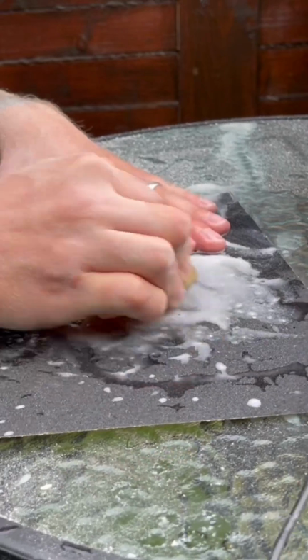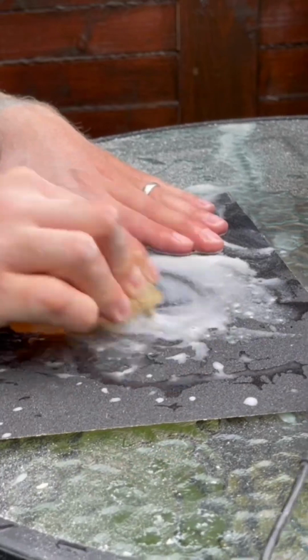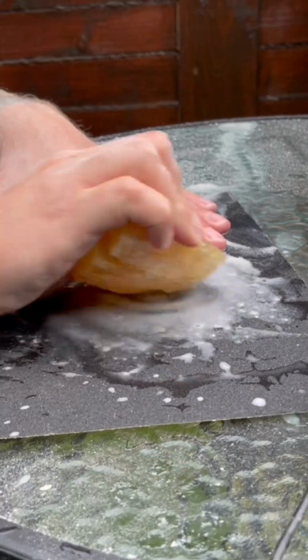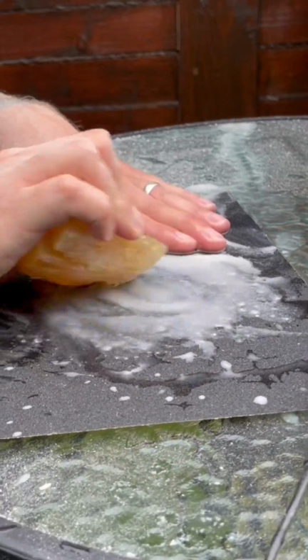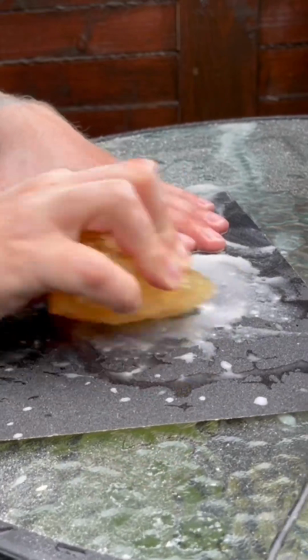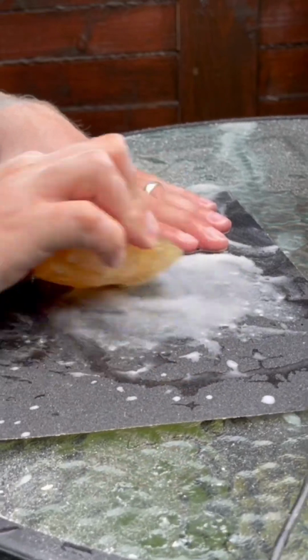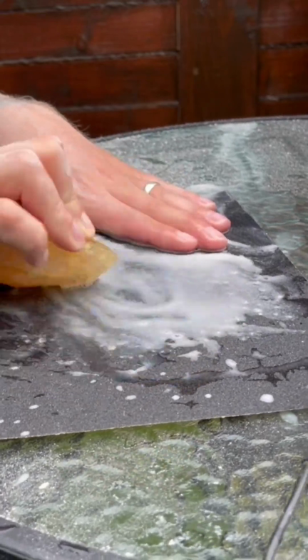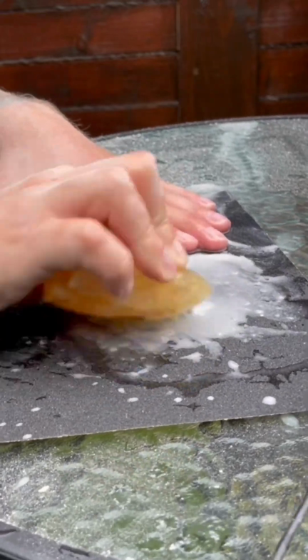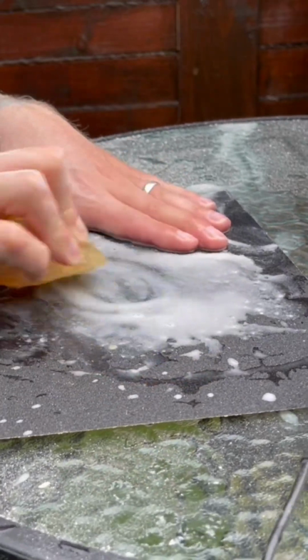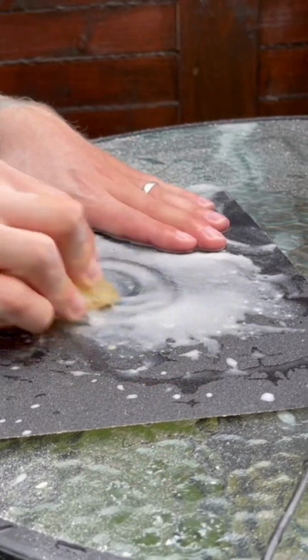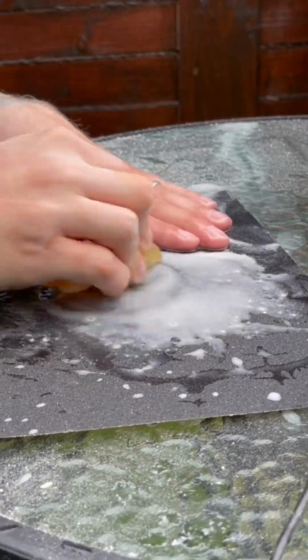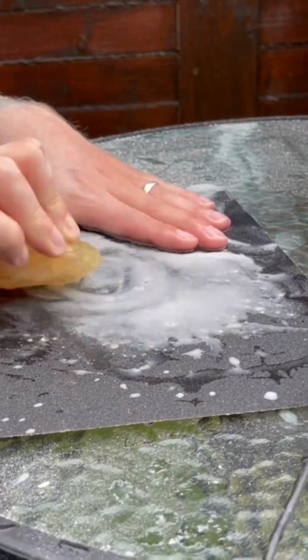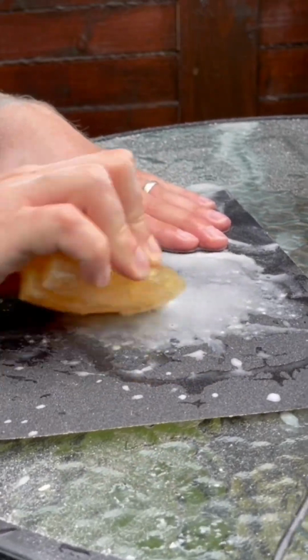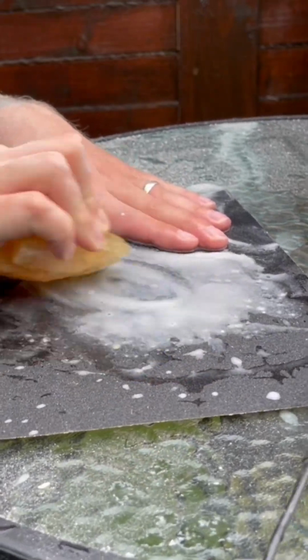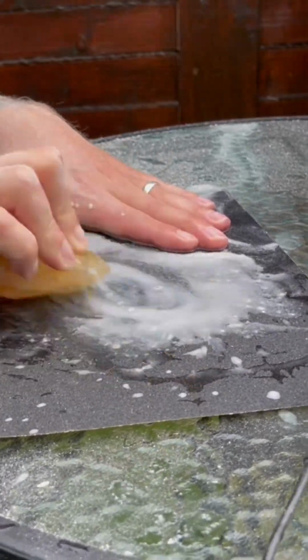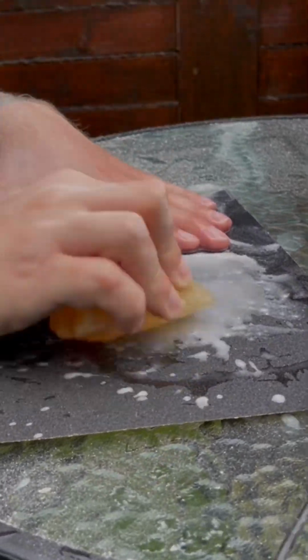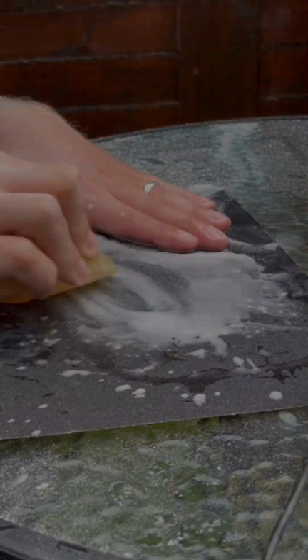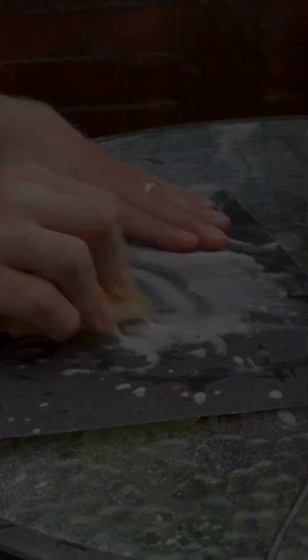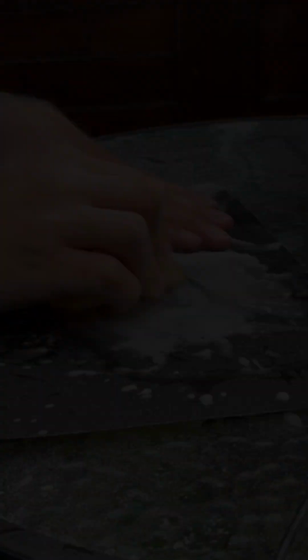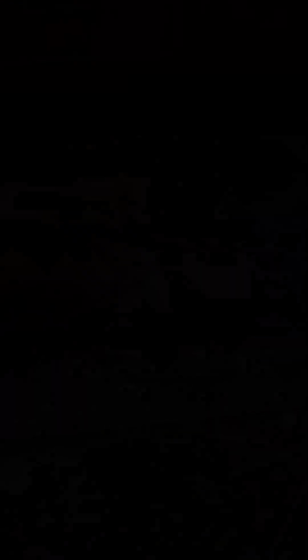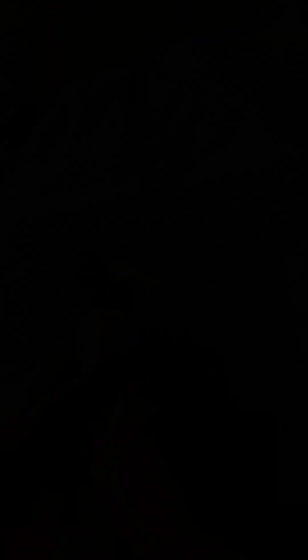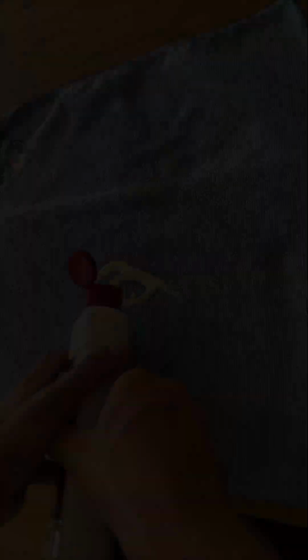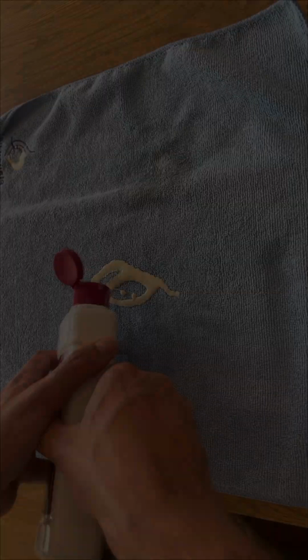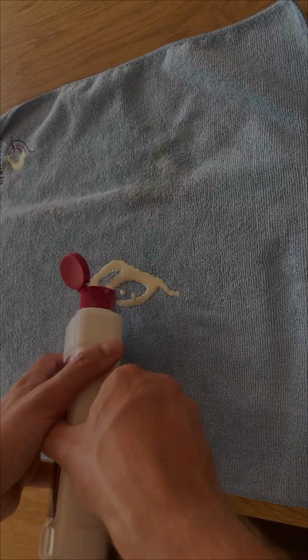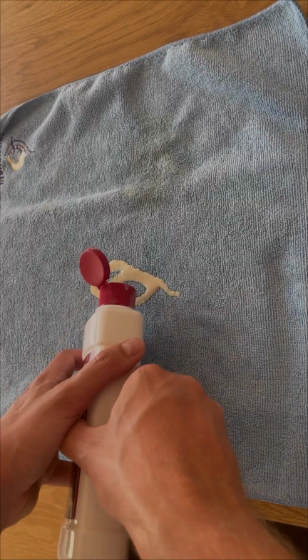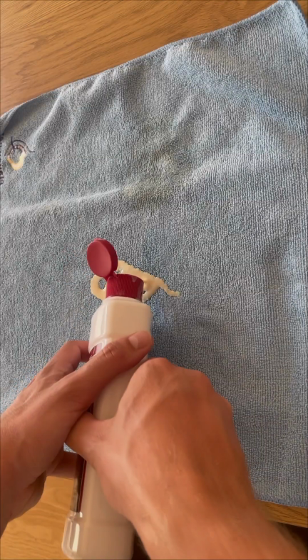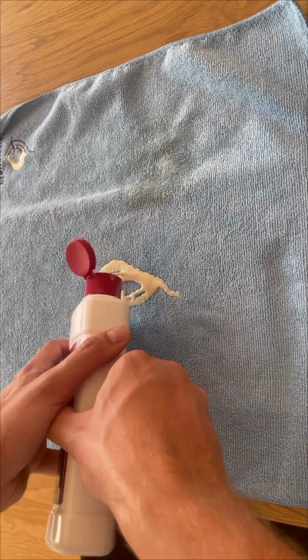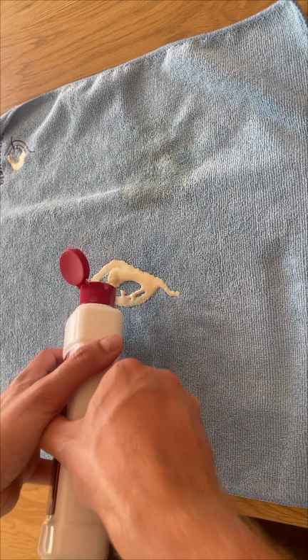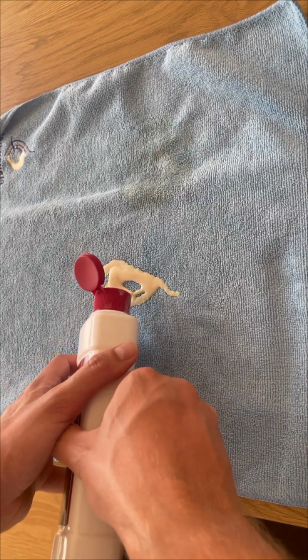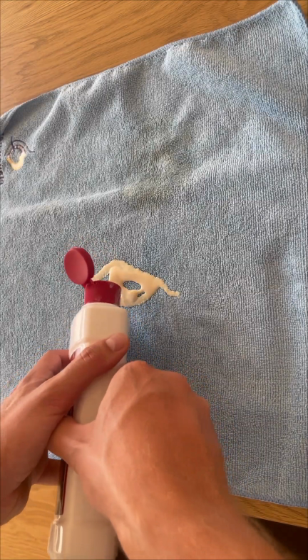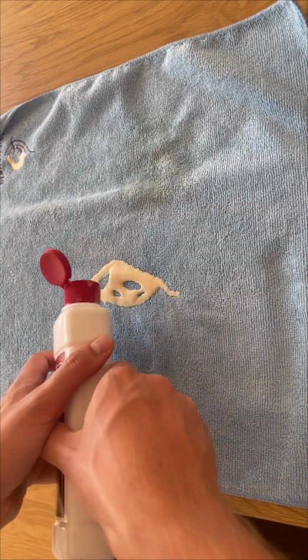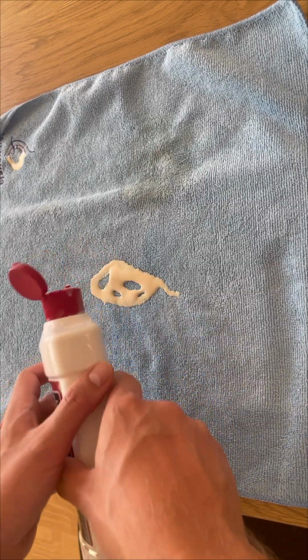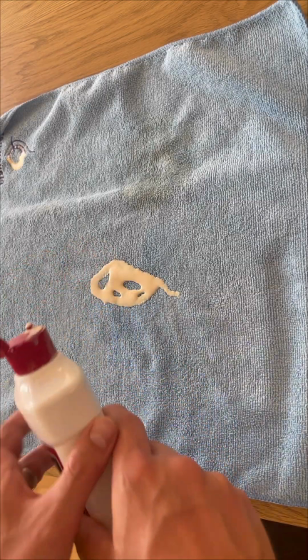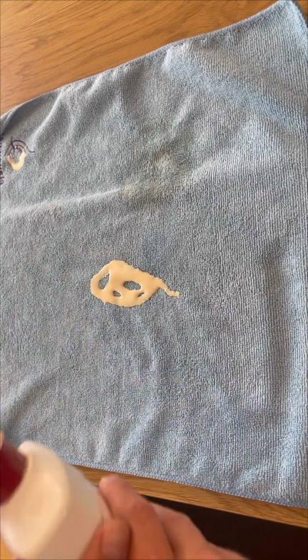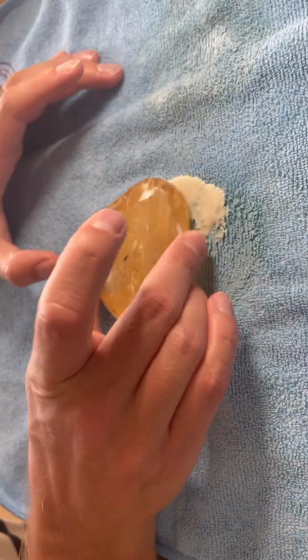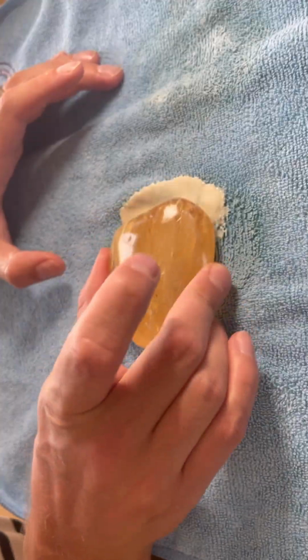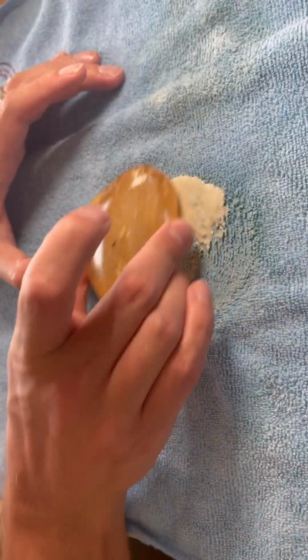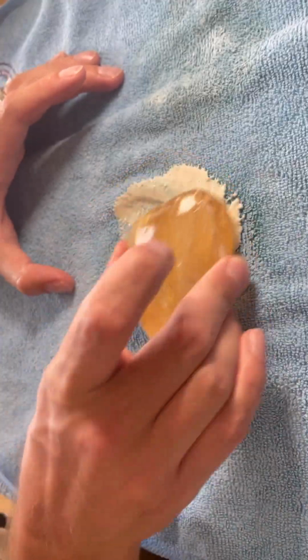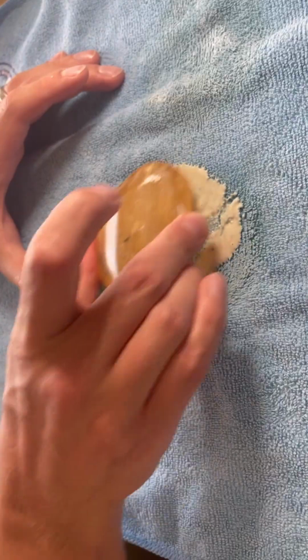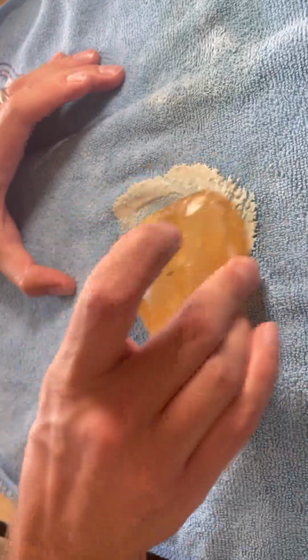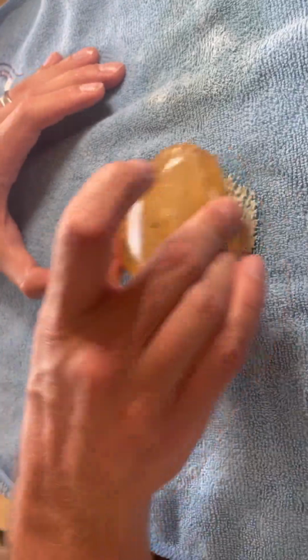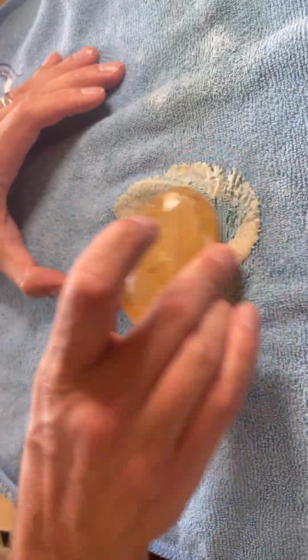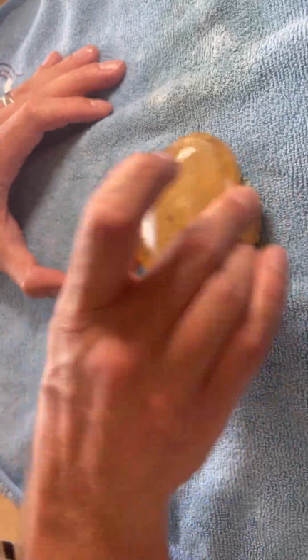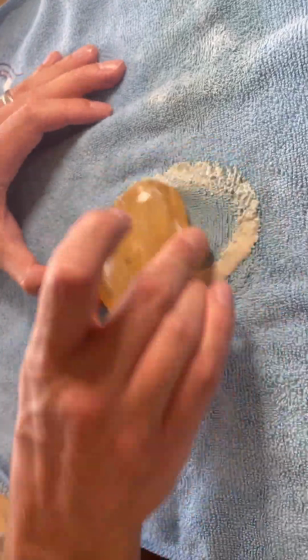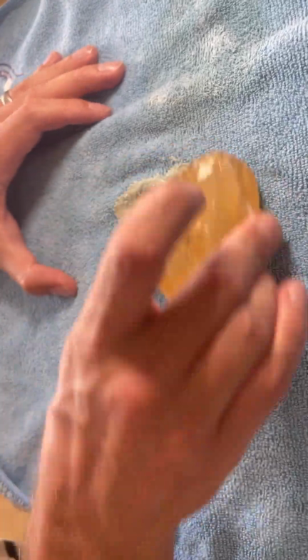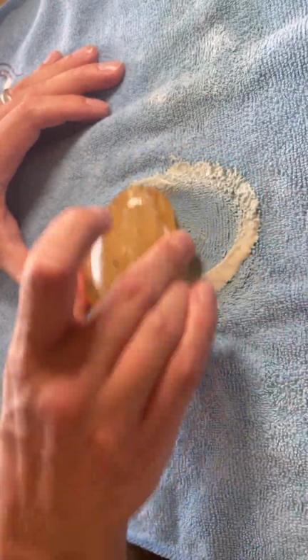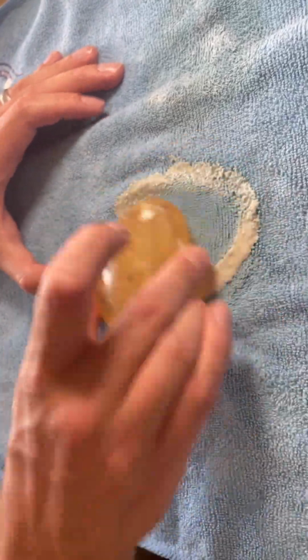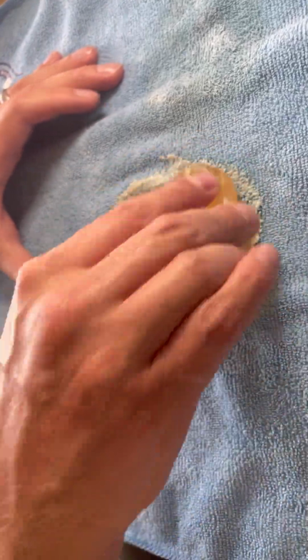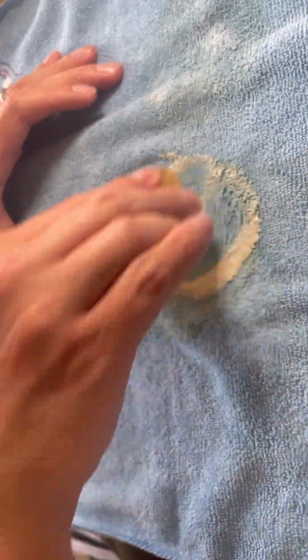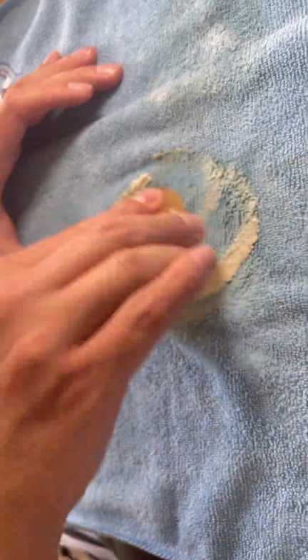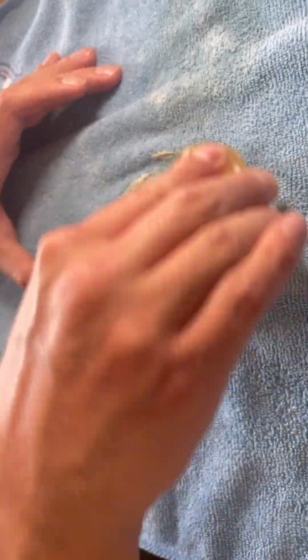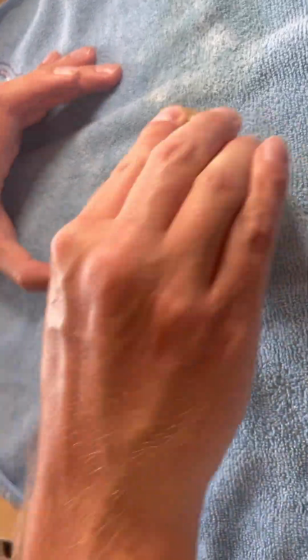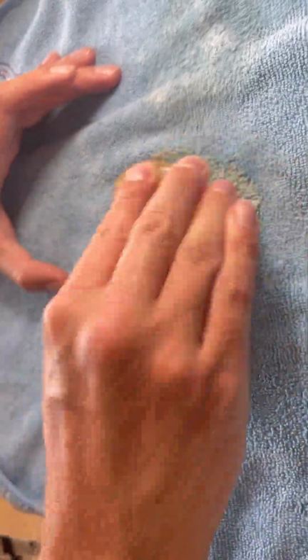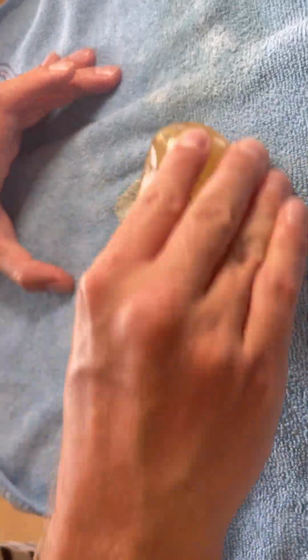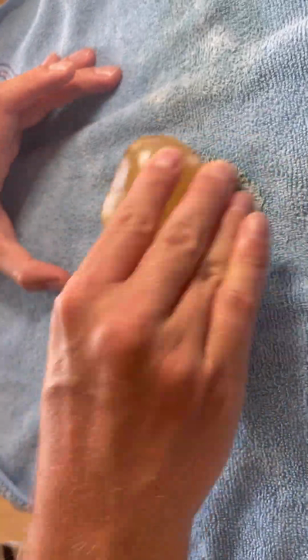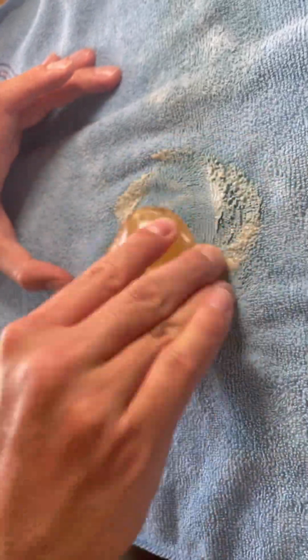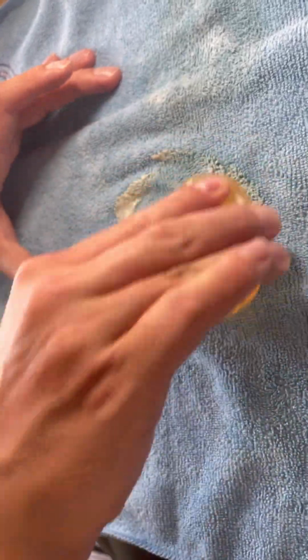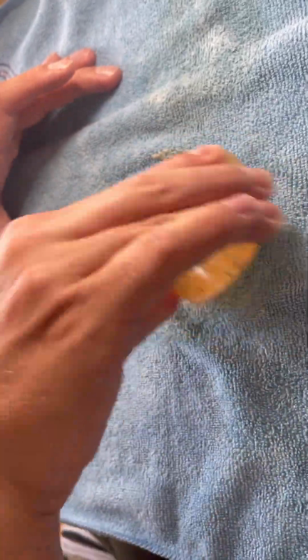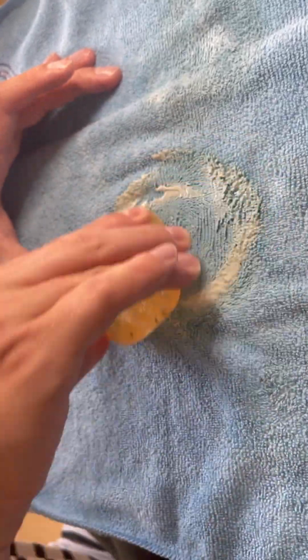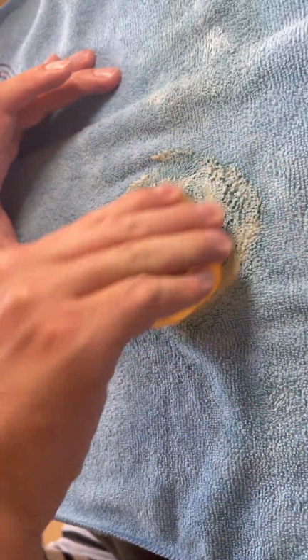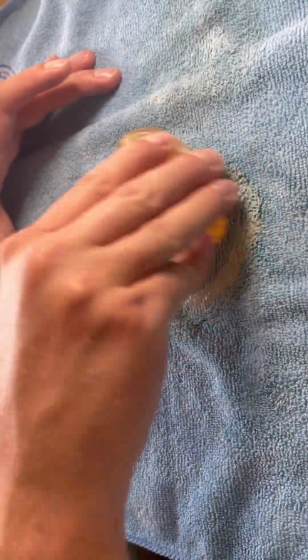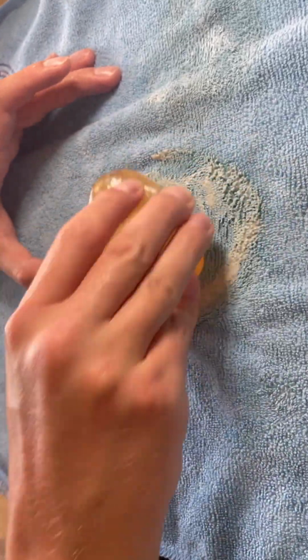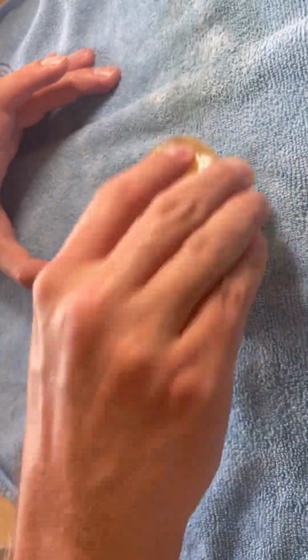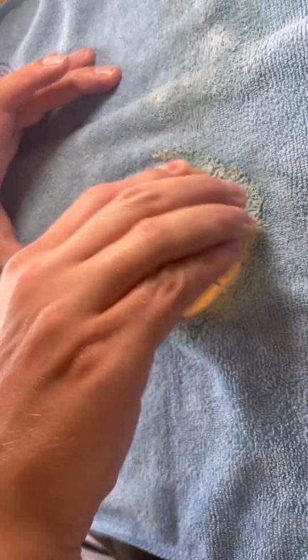It's a lot softer than amber, so it was melting on rotary tools. I had to prep it by hand using just sandpaper and water.